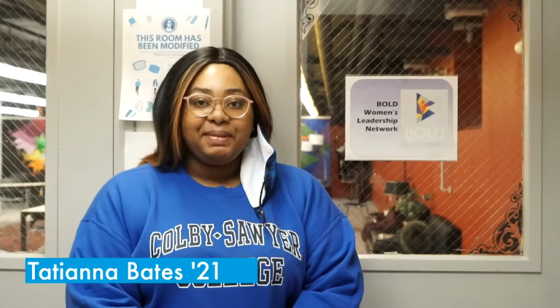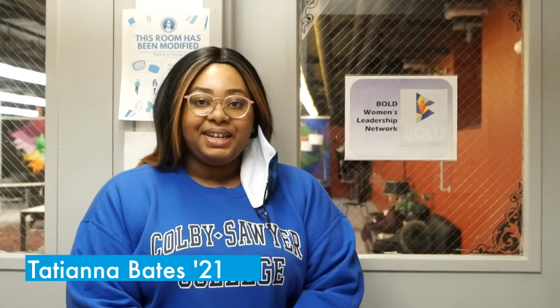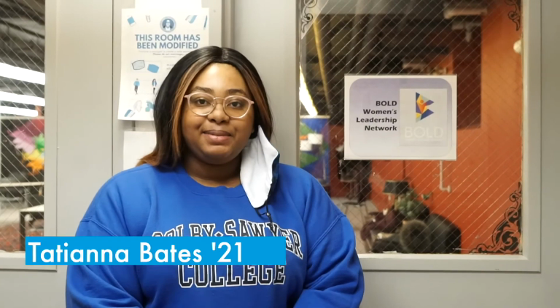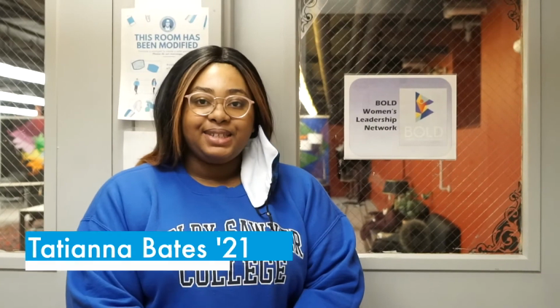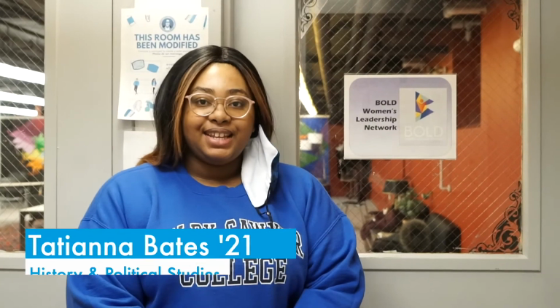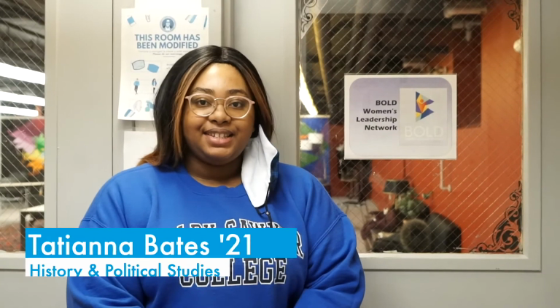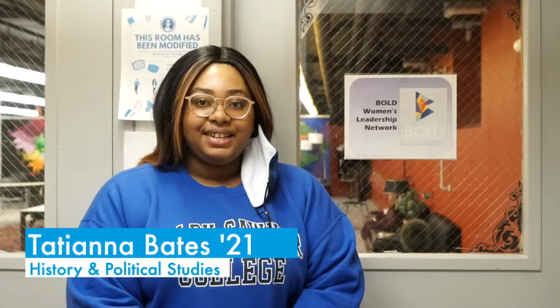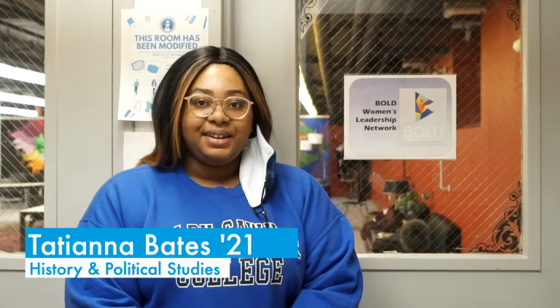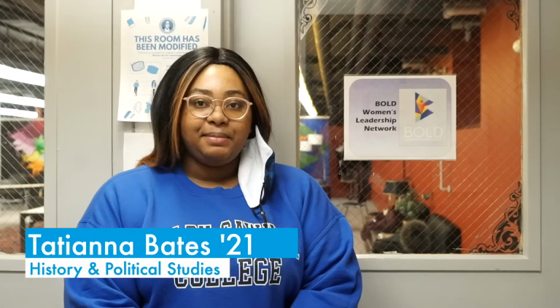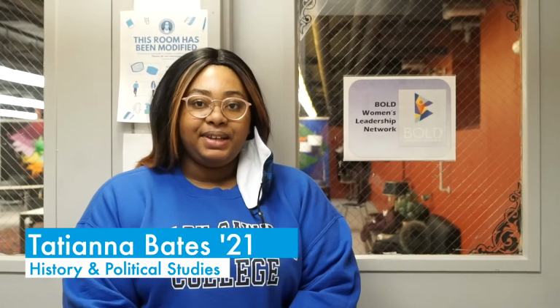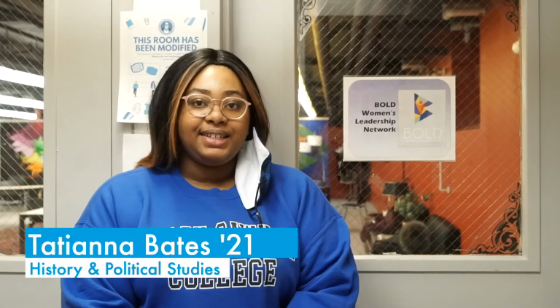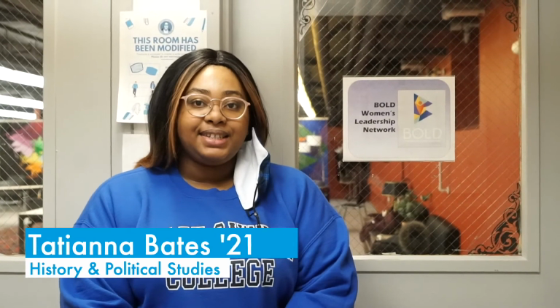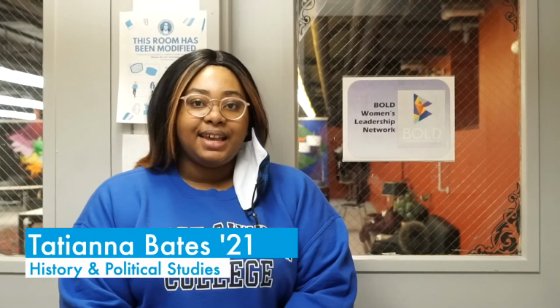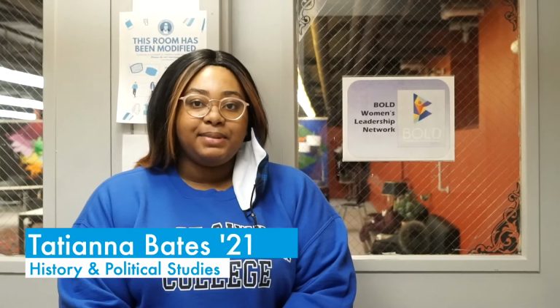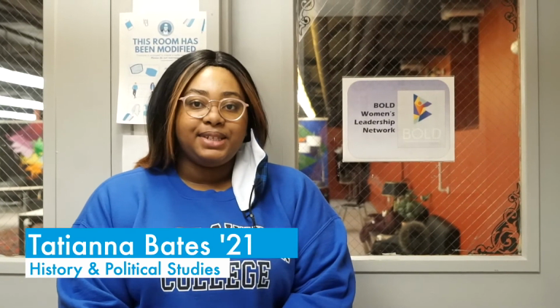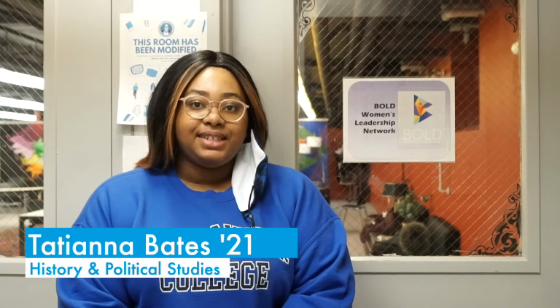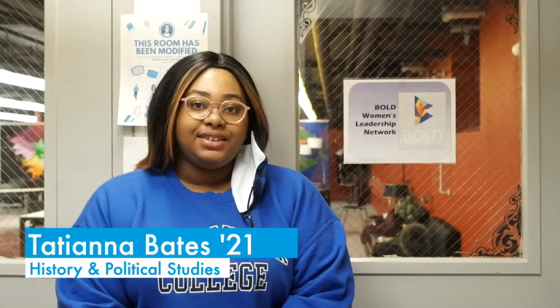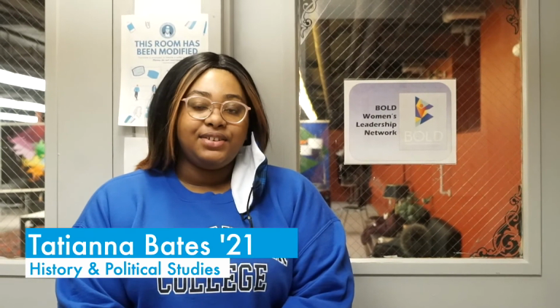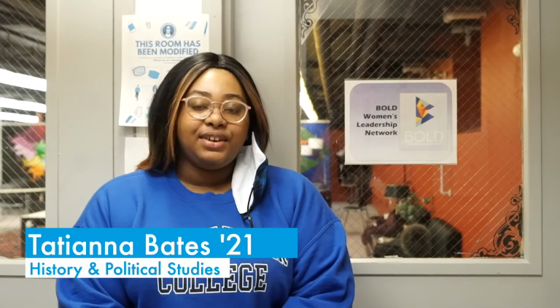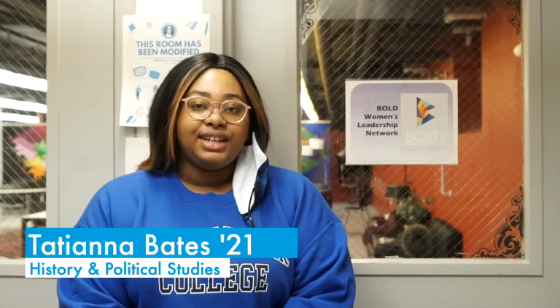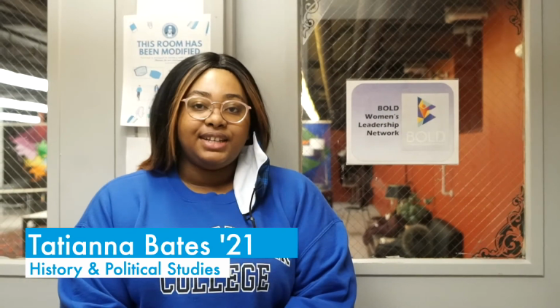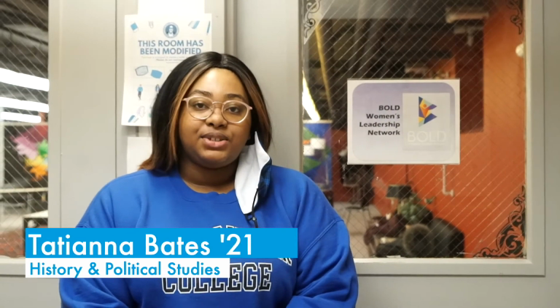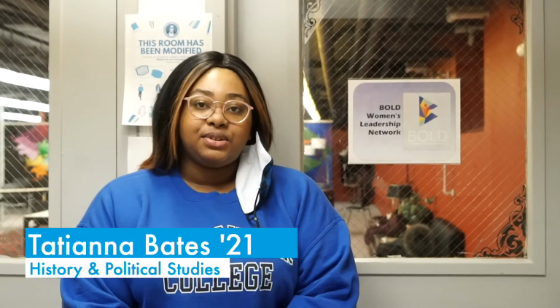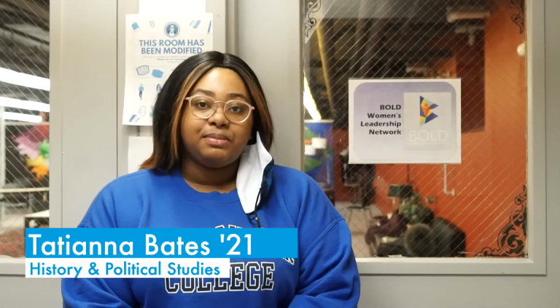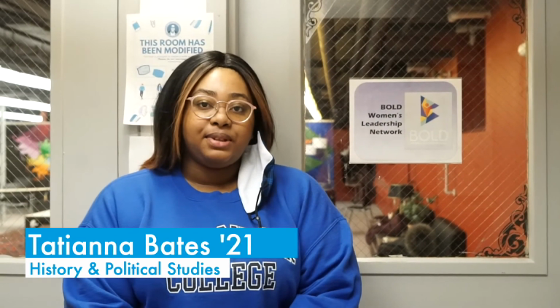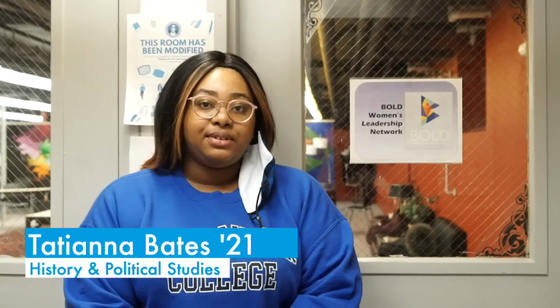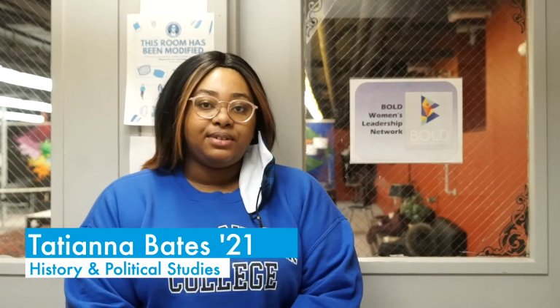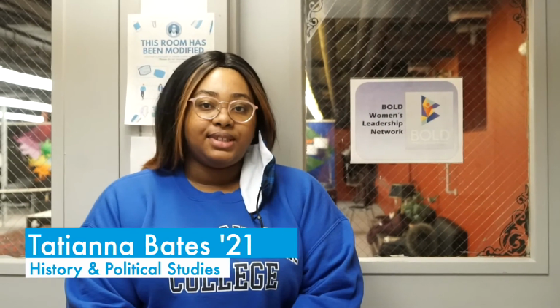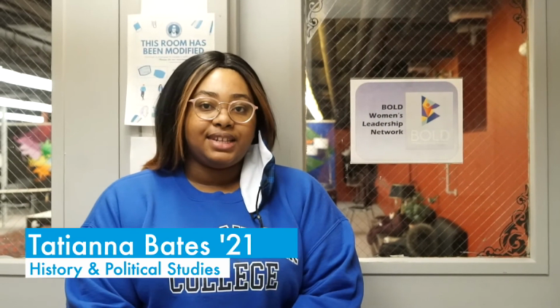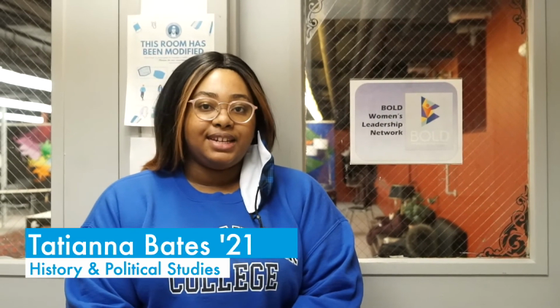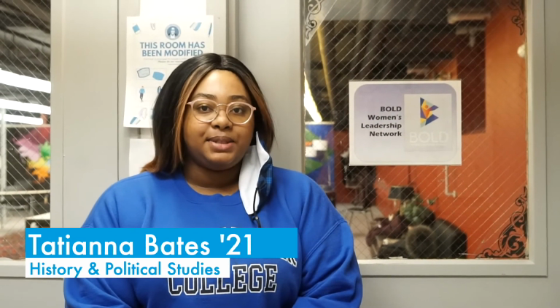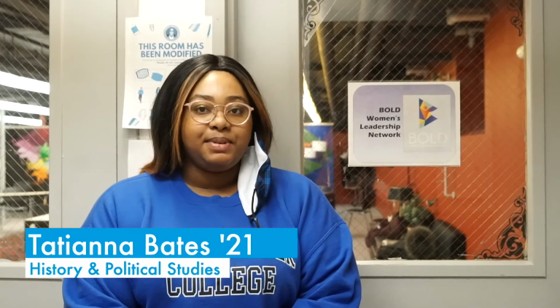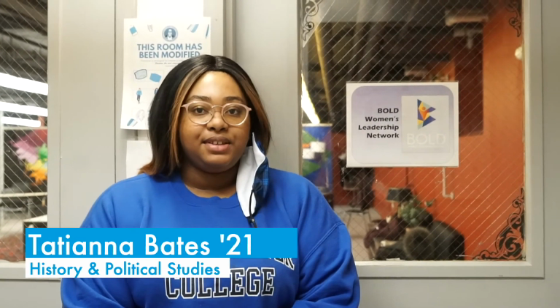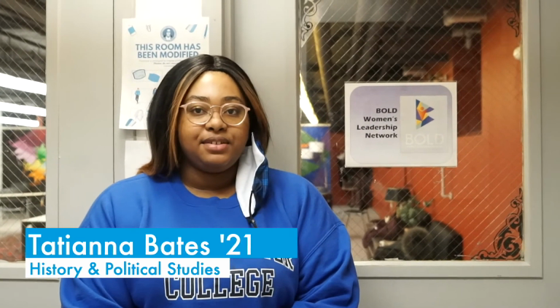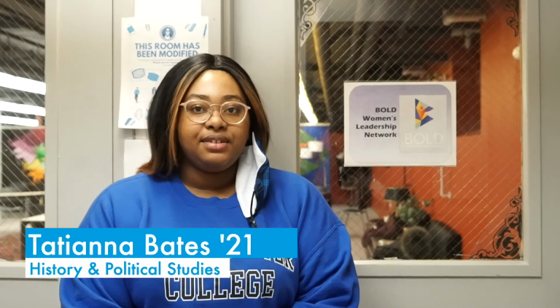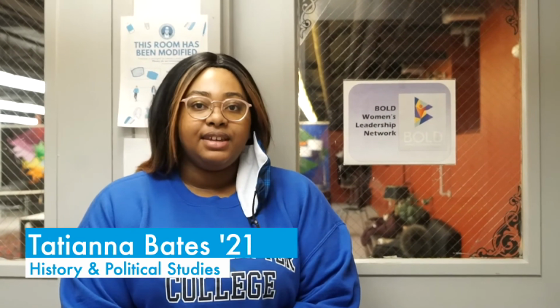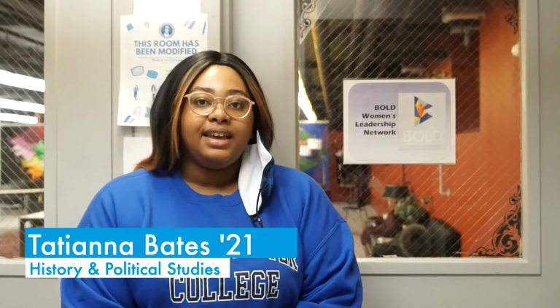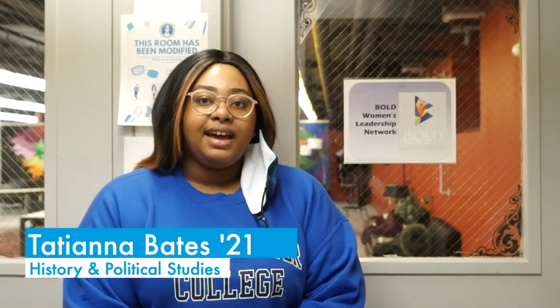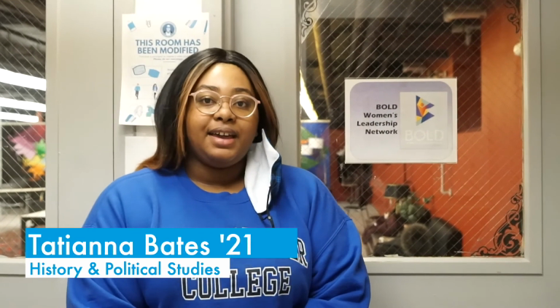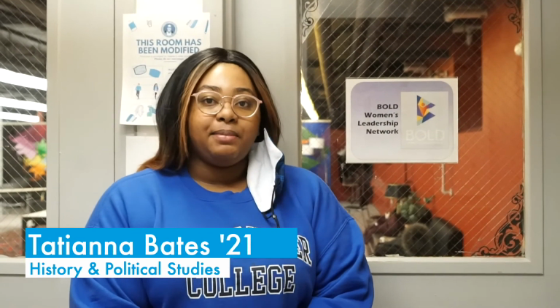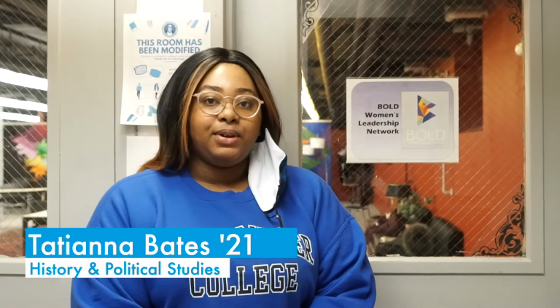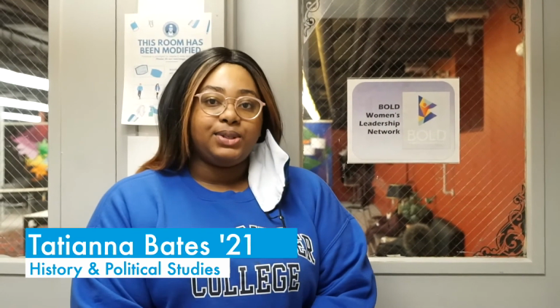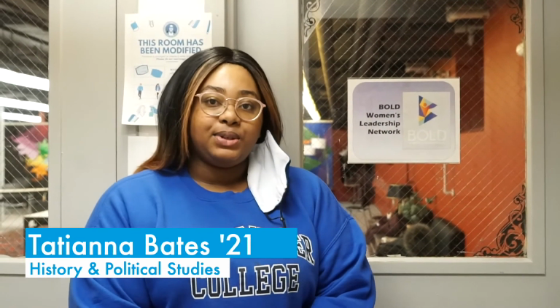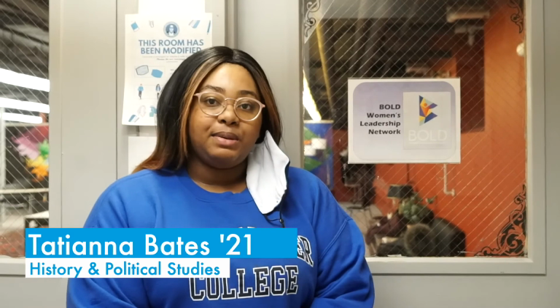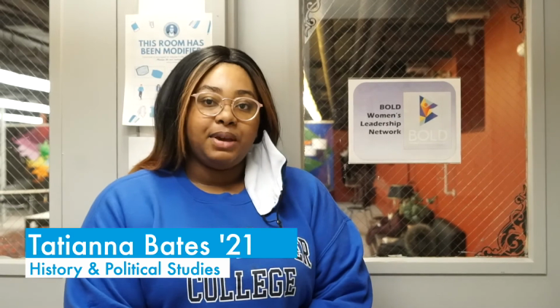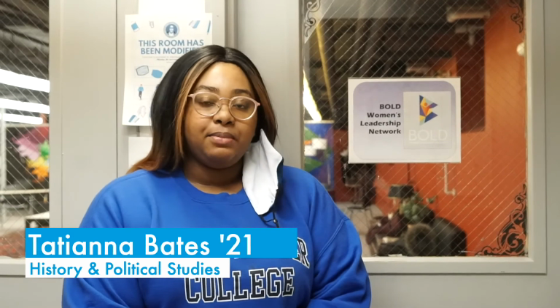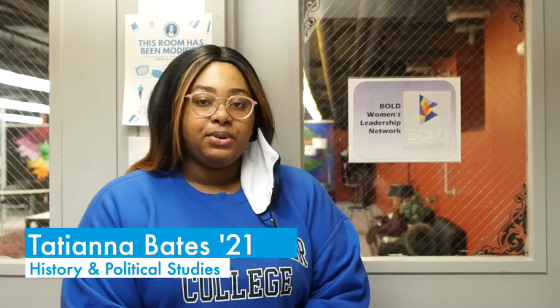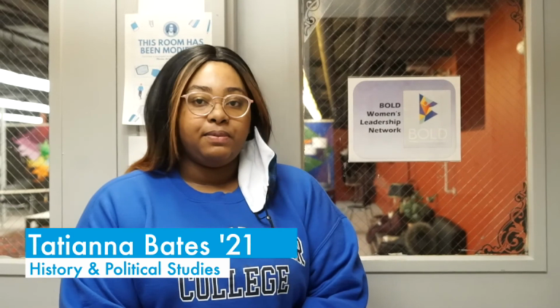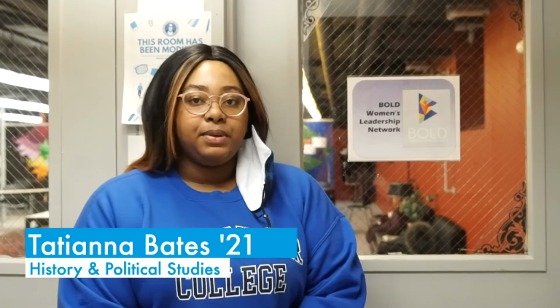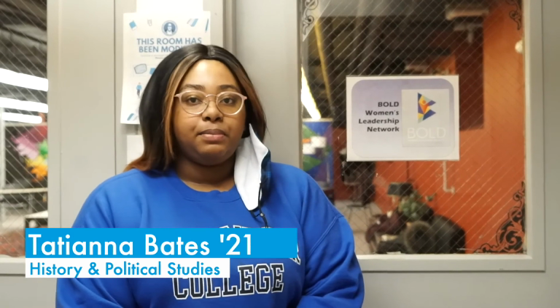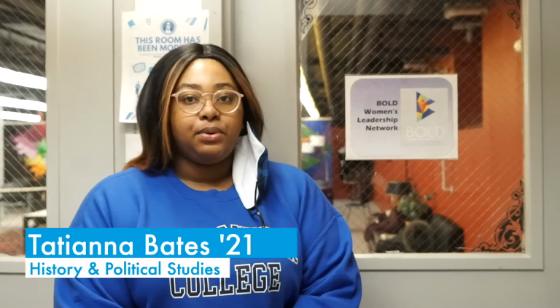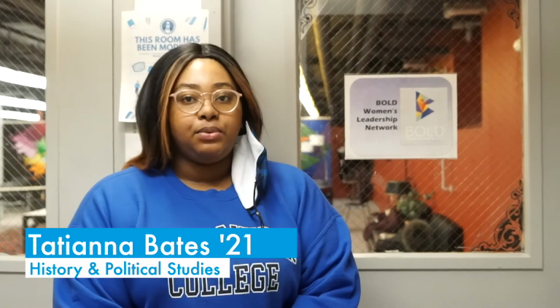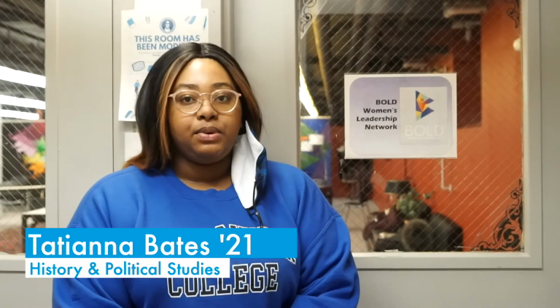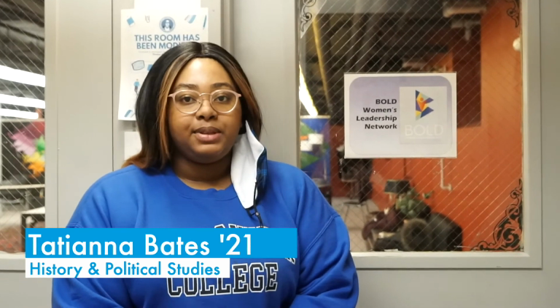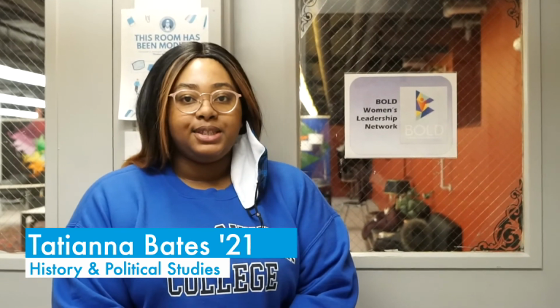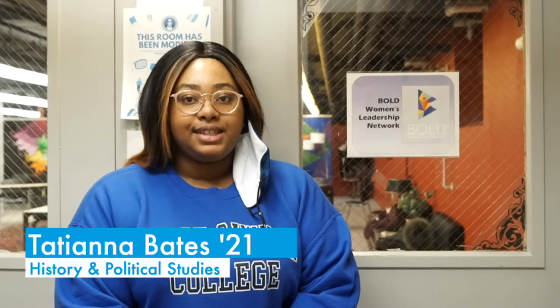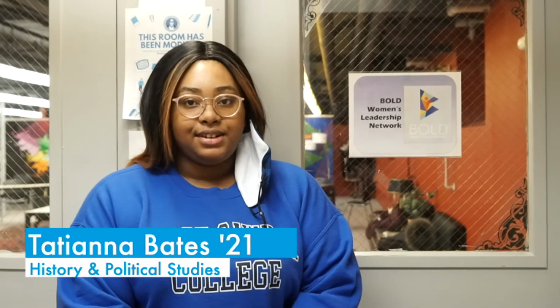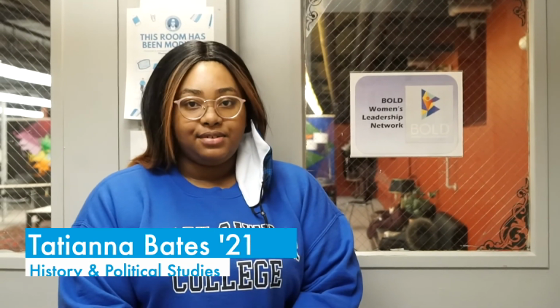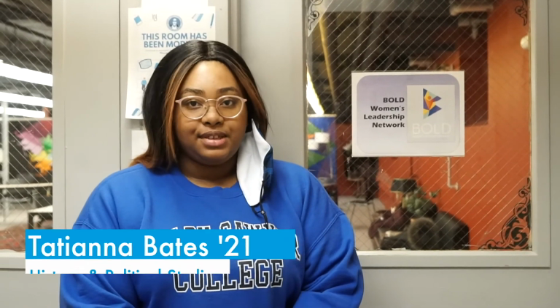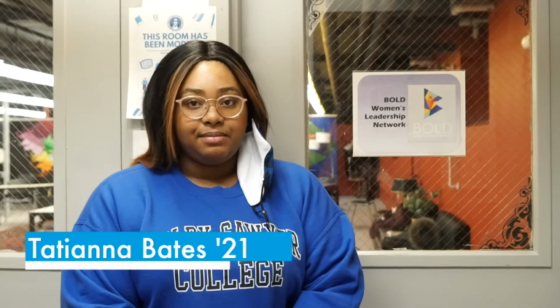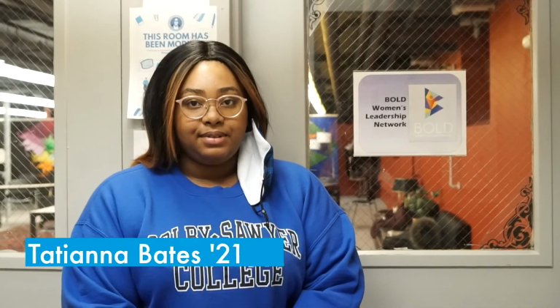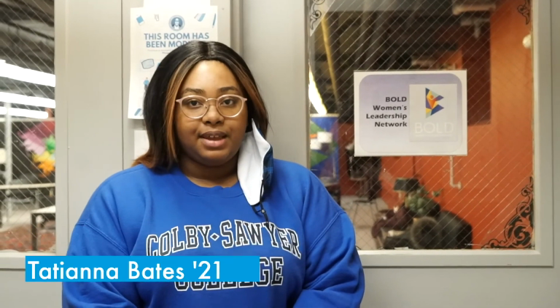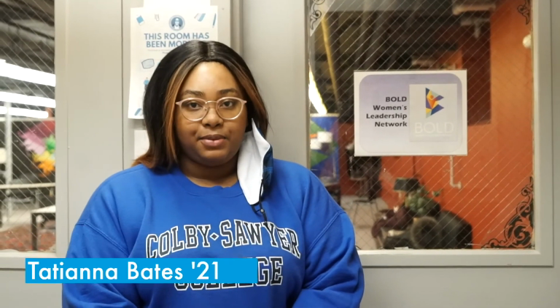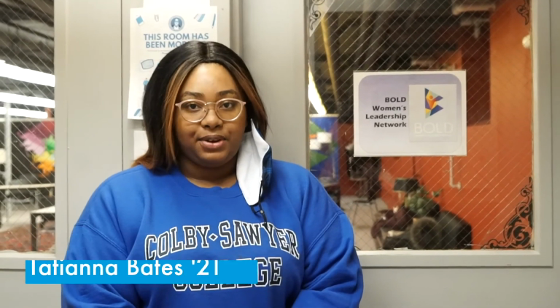My name is Tatiana Bates. I'm a senior and a history and political studies major. I am also a member of the Bold Women's Leadership Network.